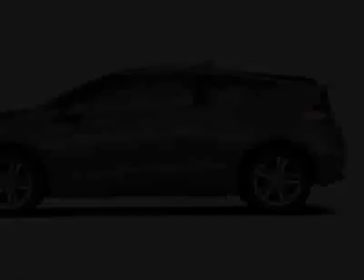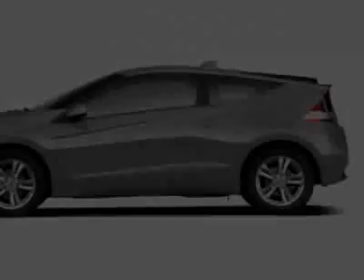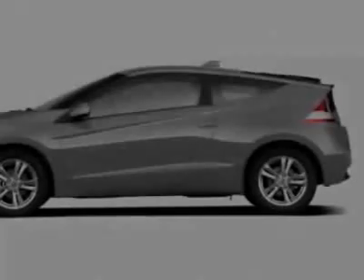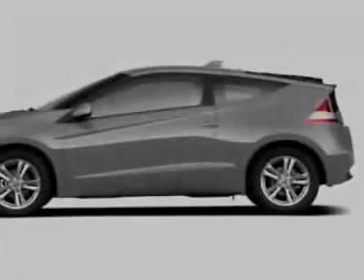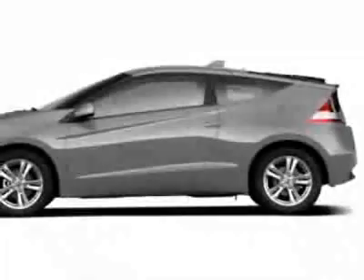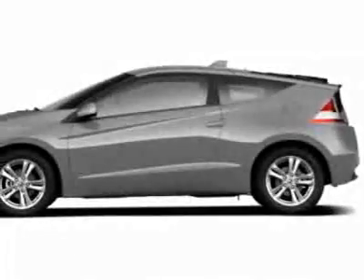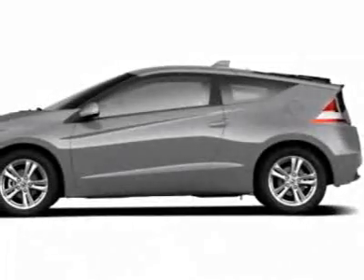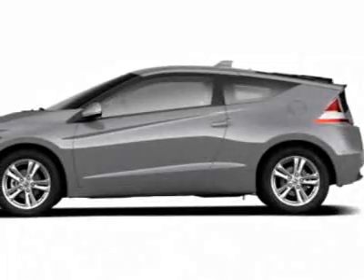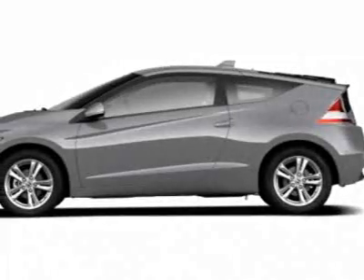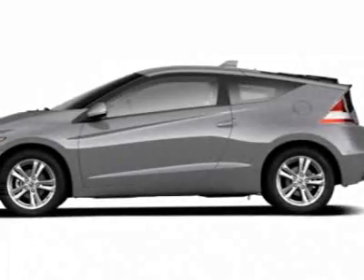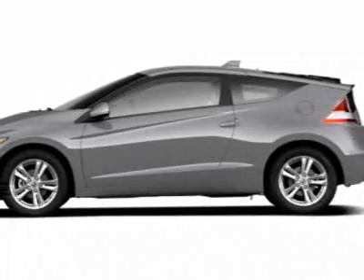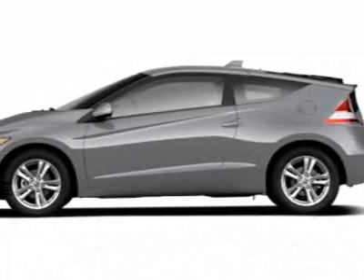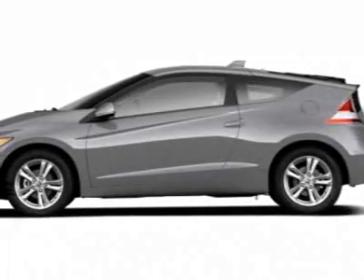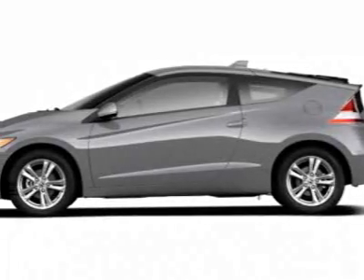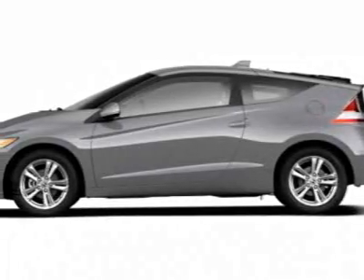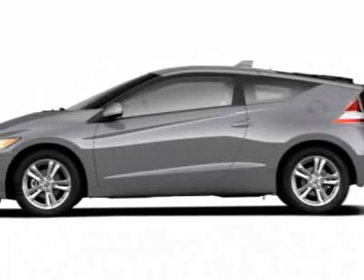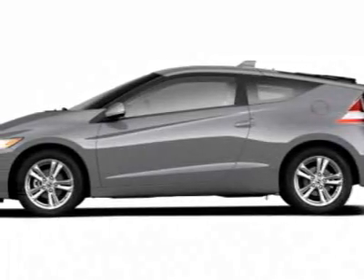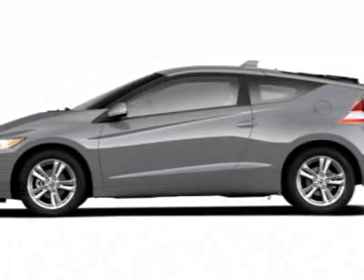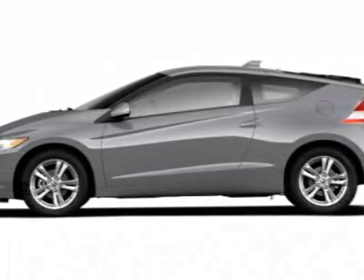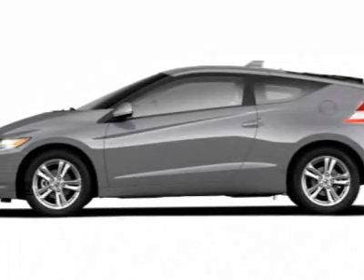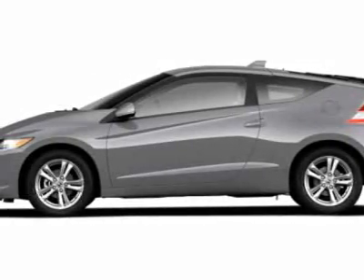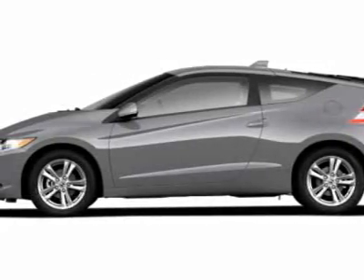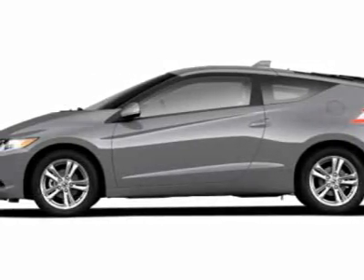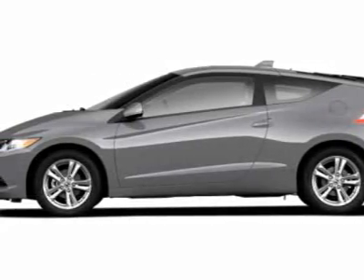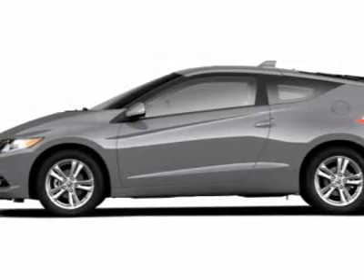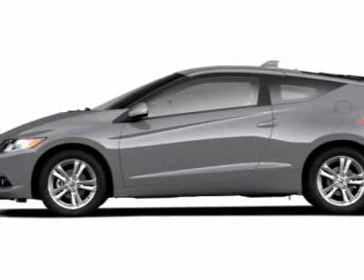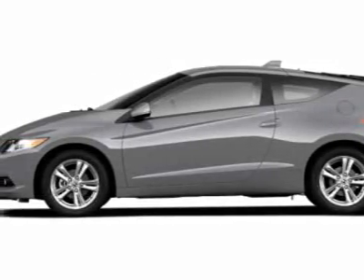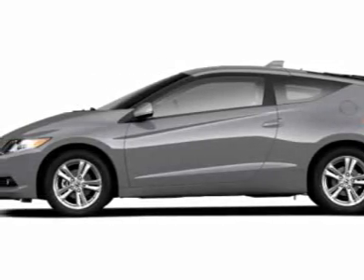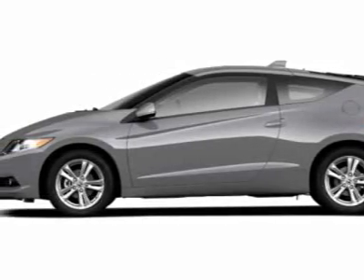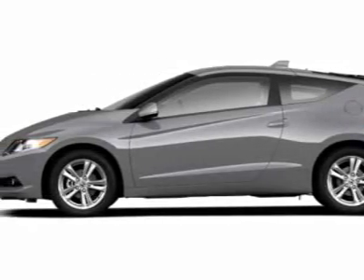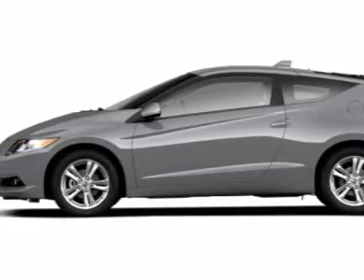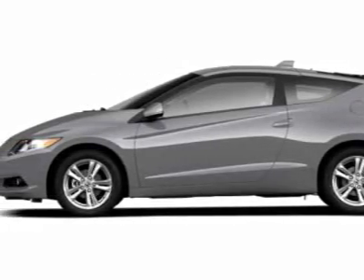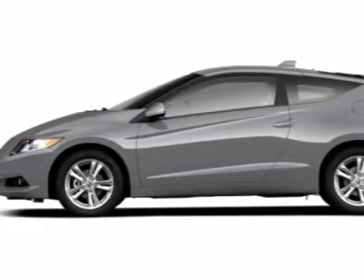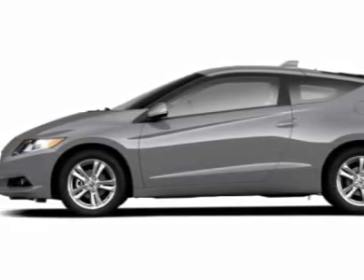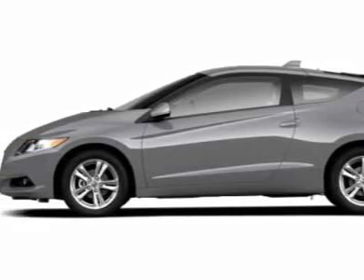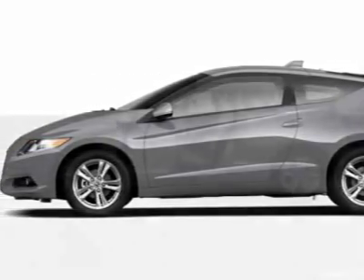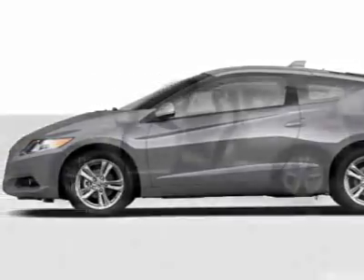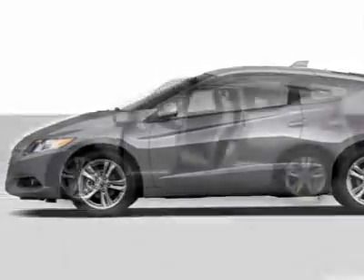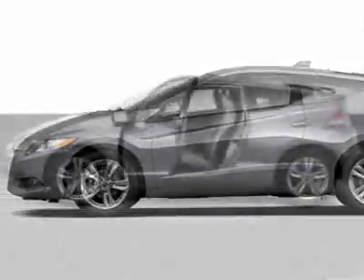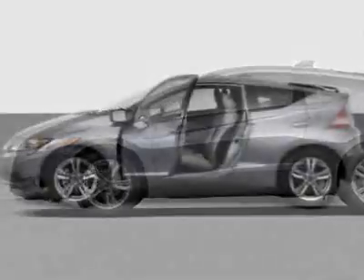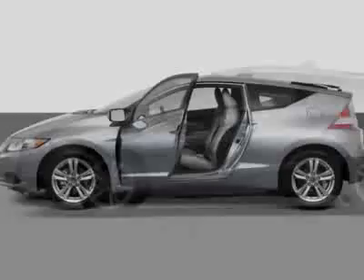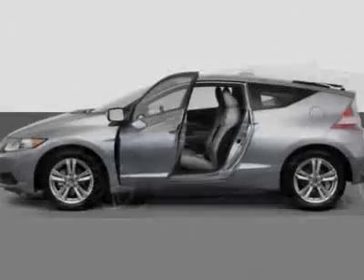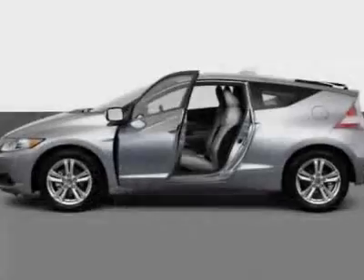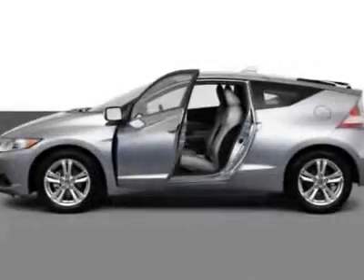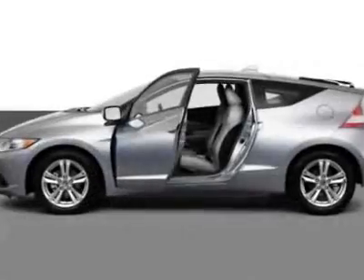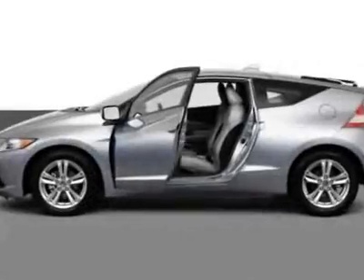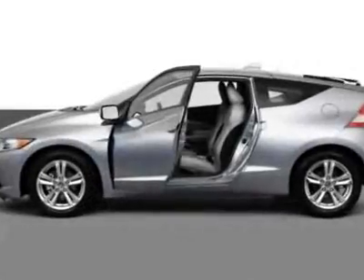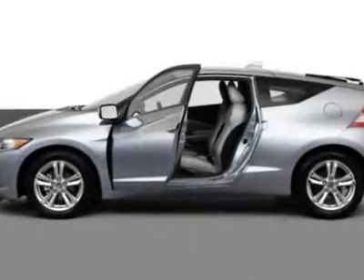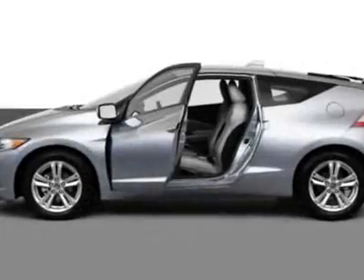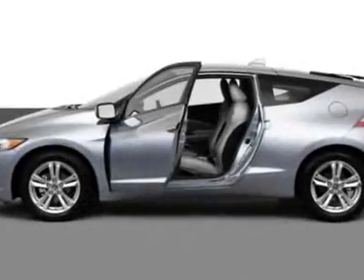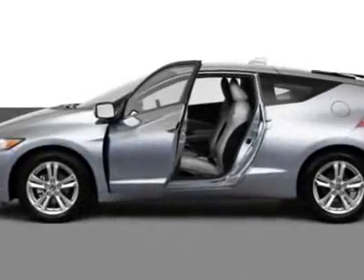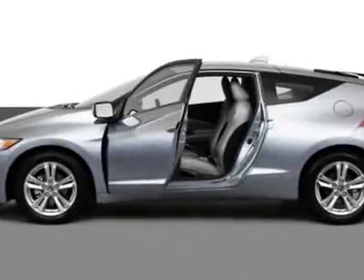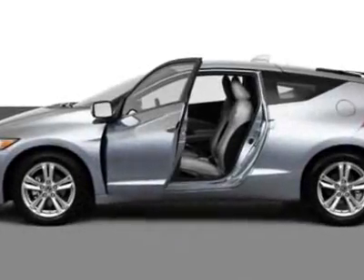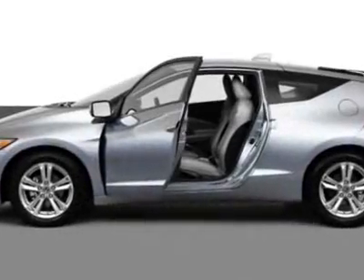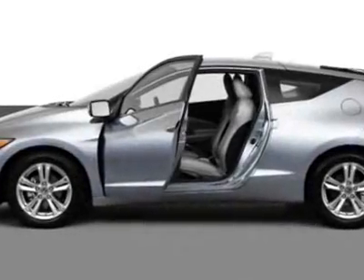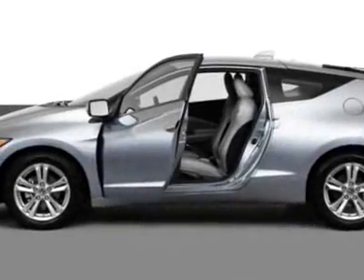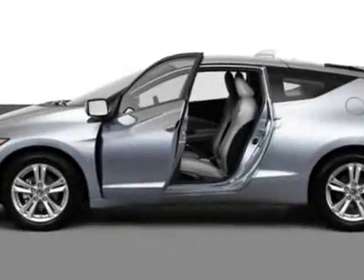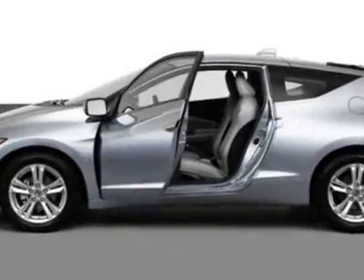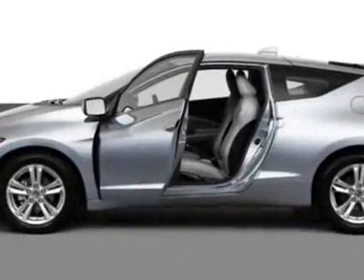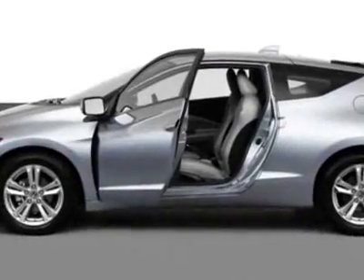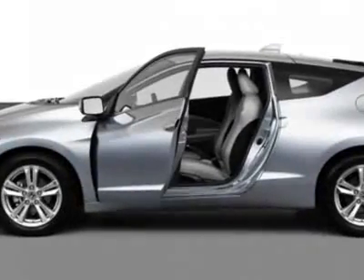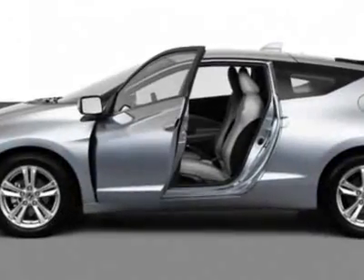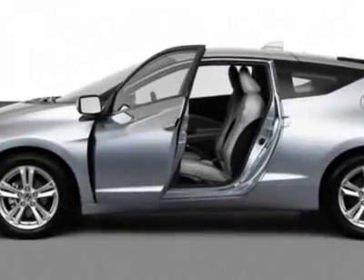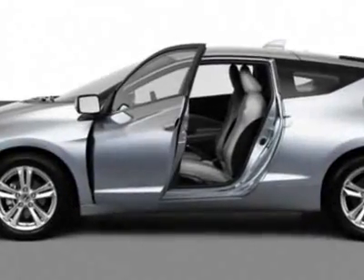Come take a look at this new 2011 Honda CR-Z. For your protection, this vehicle has a full factory warranty.